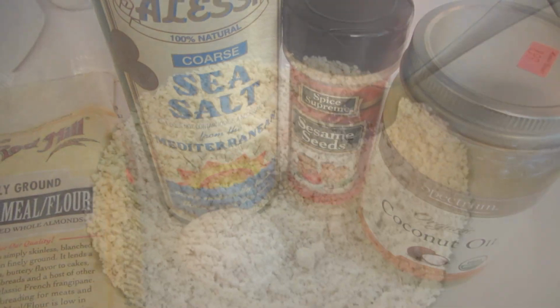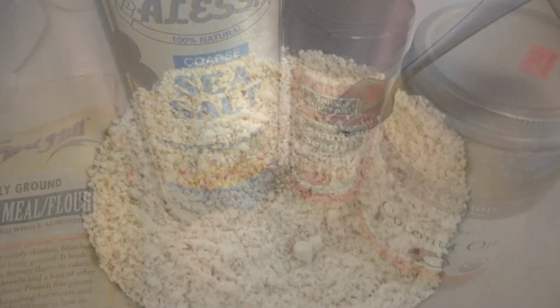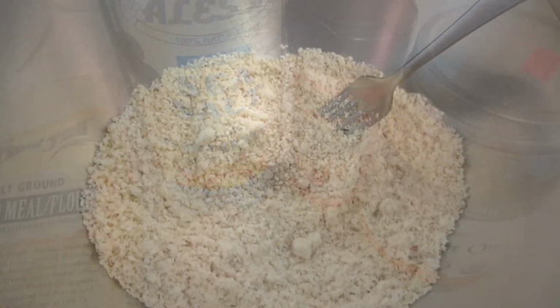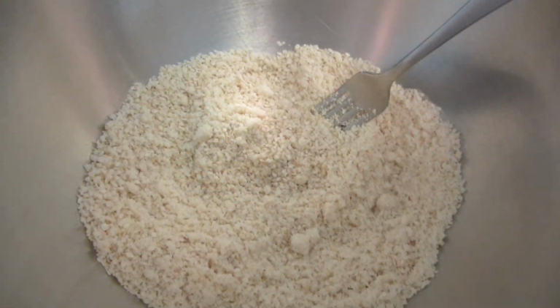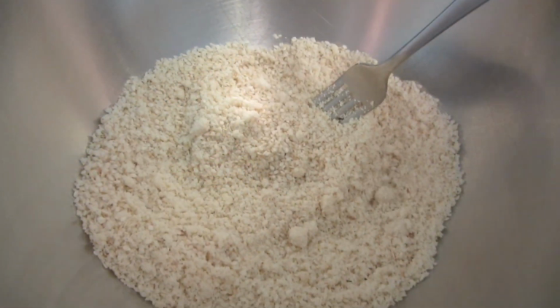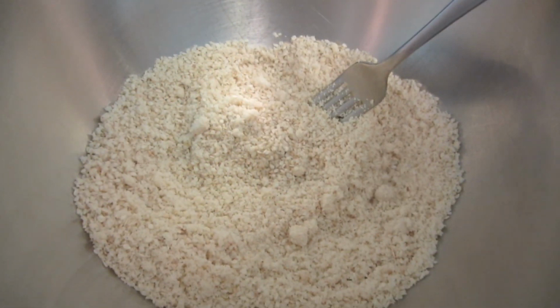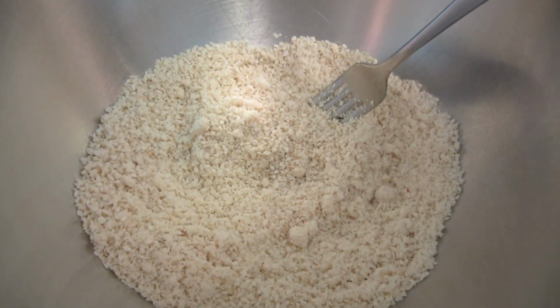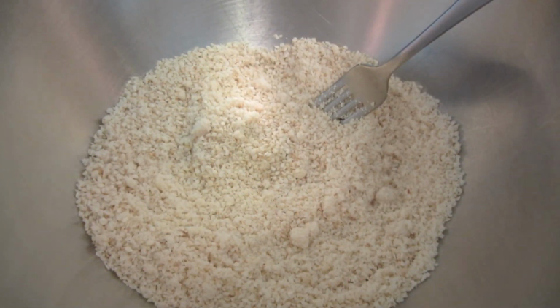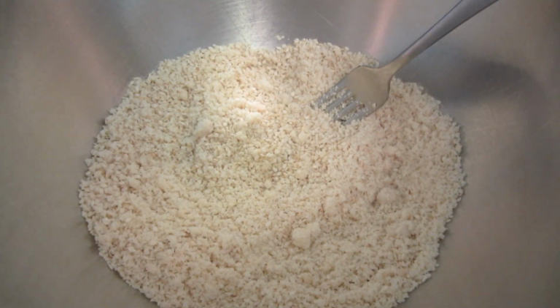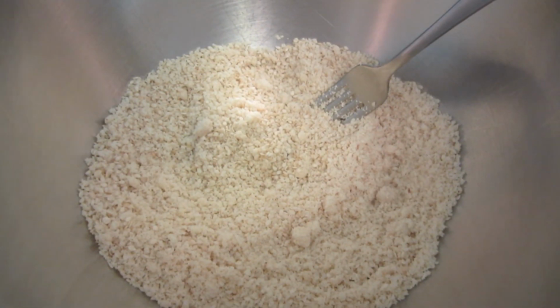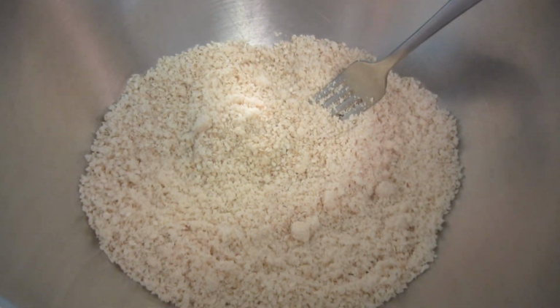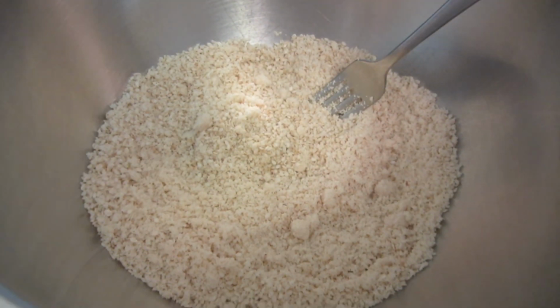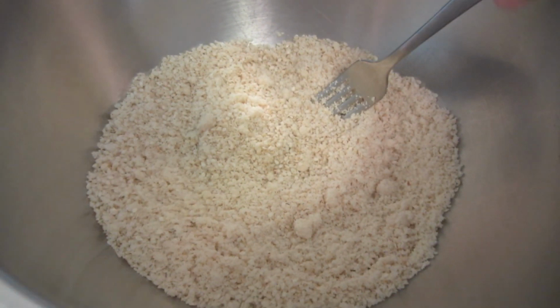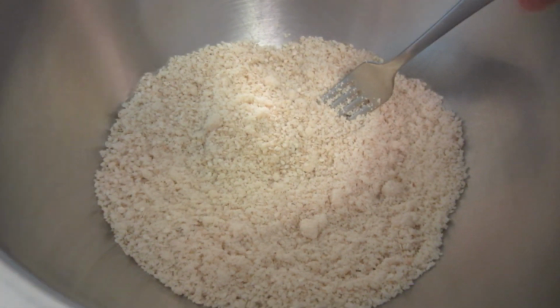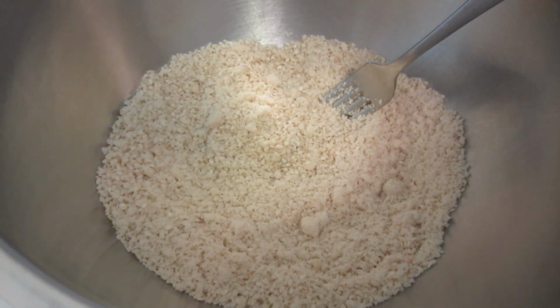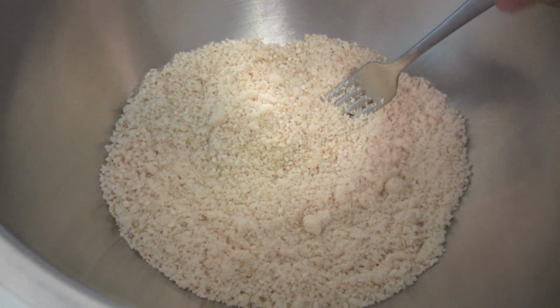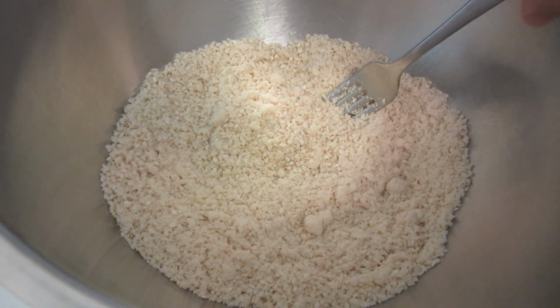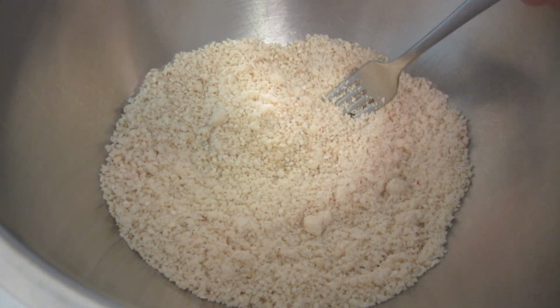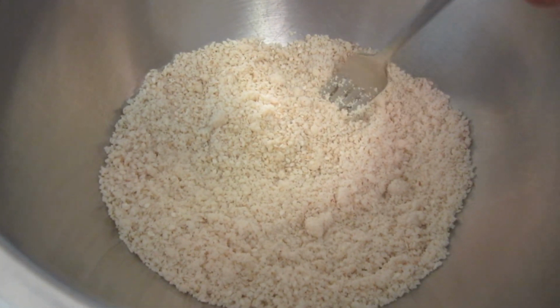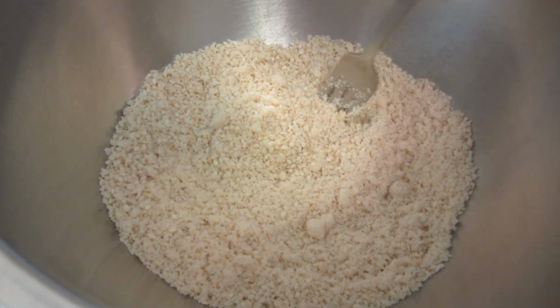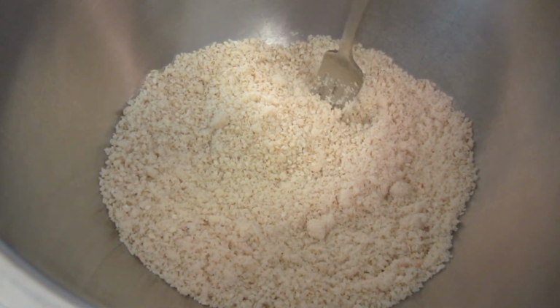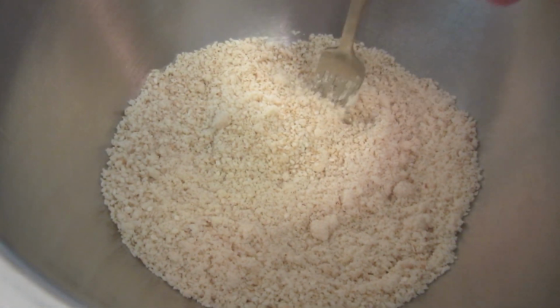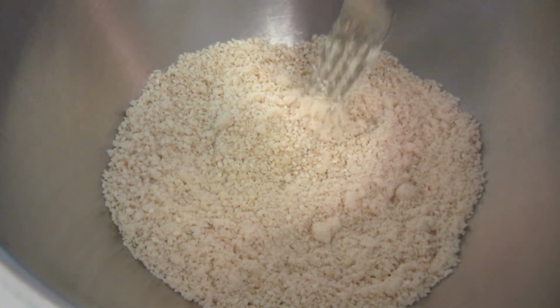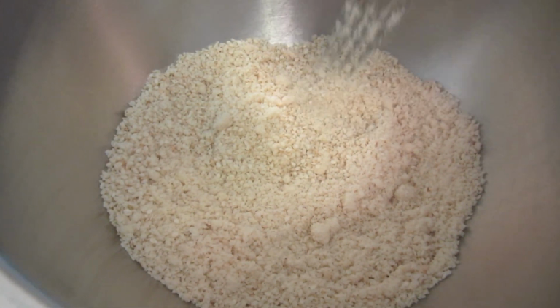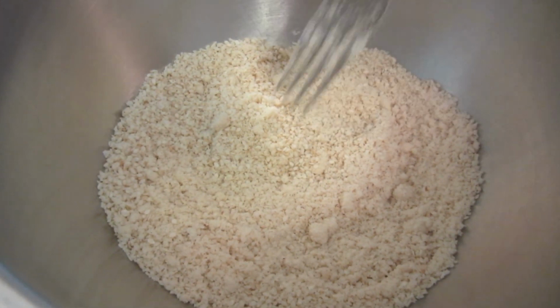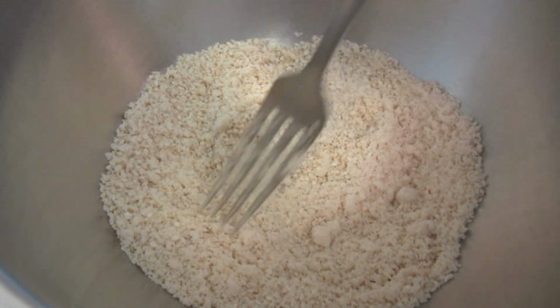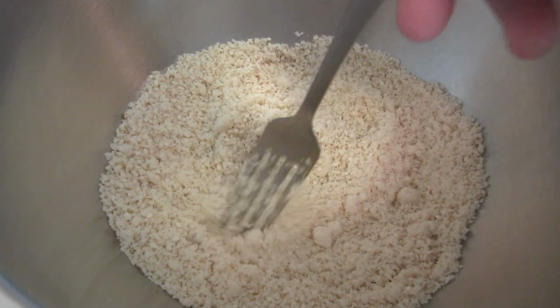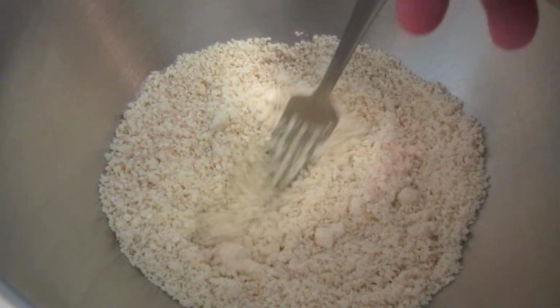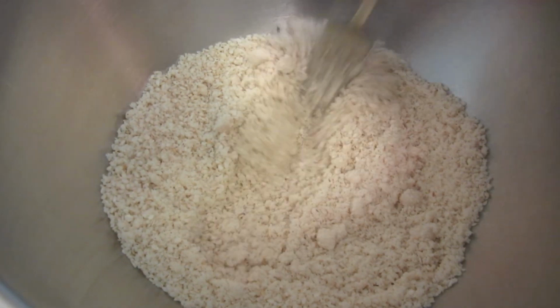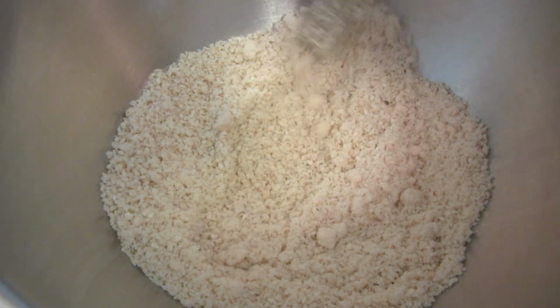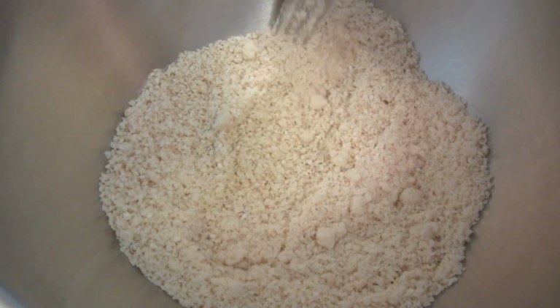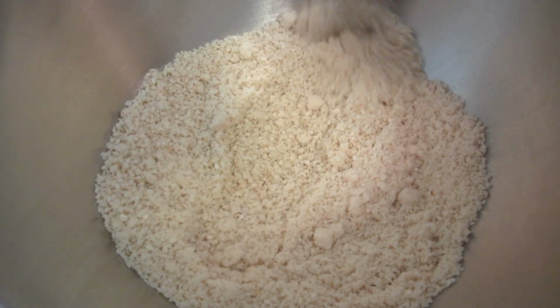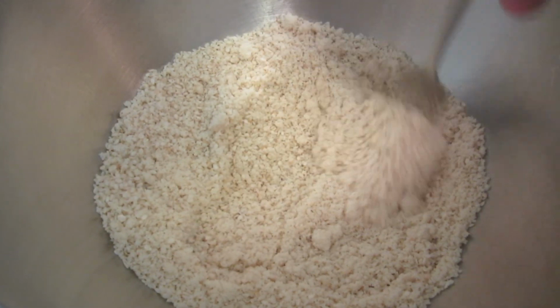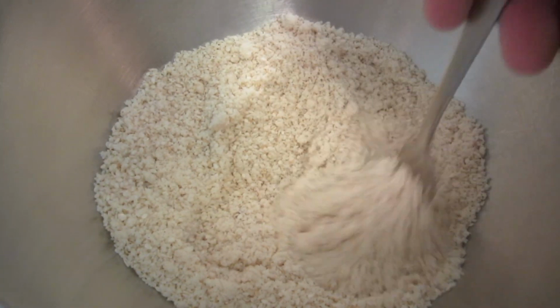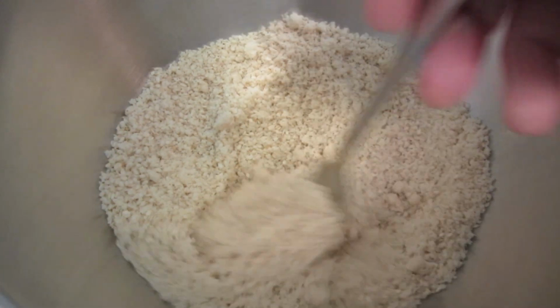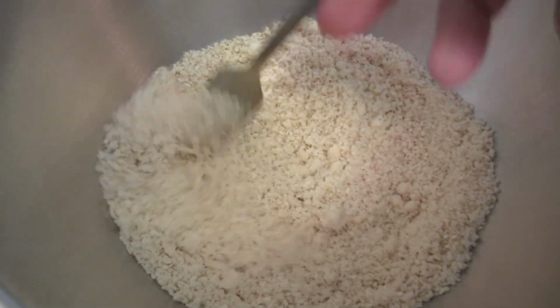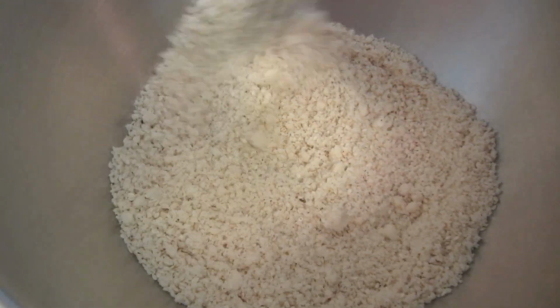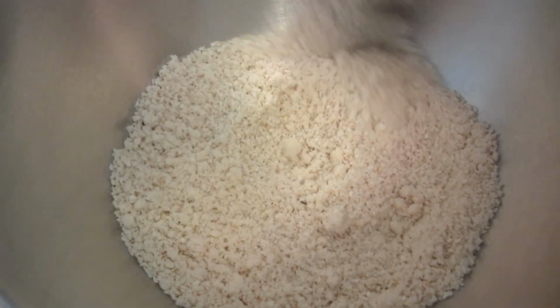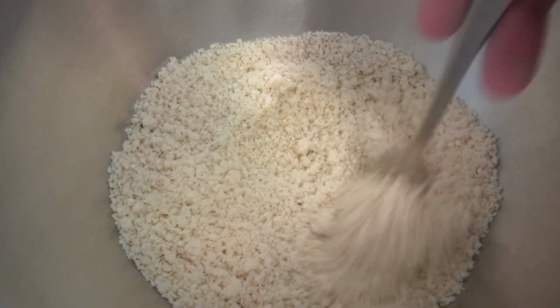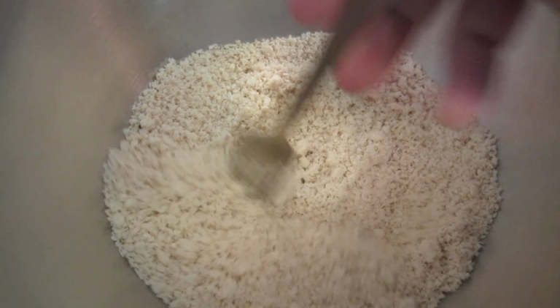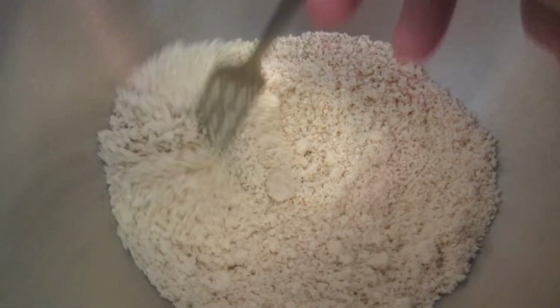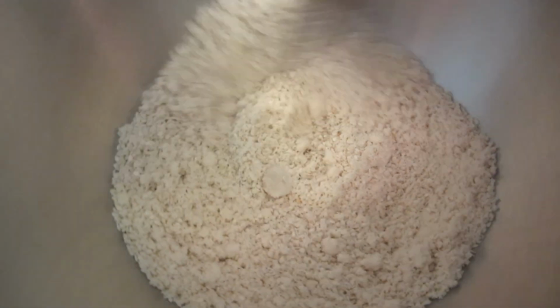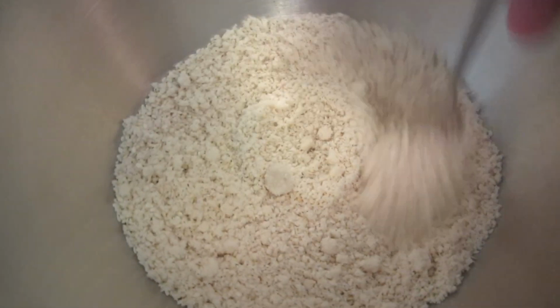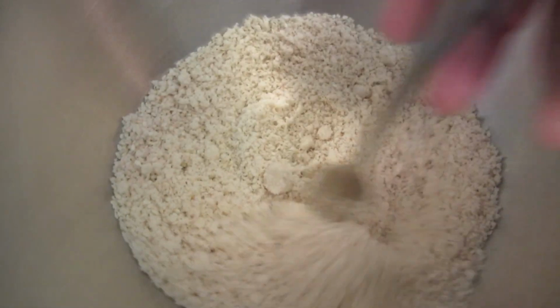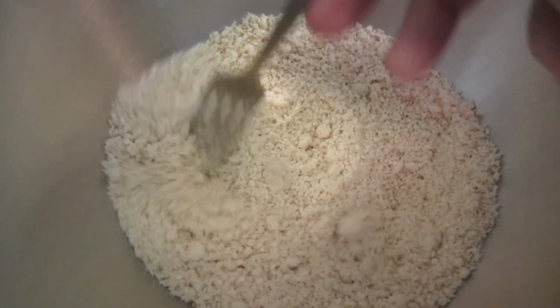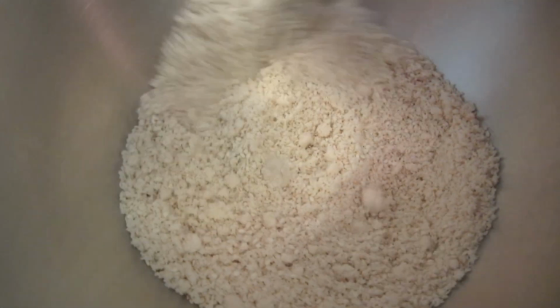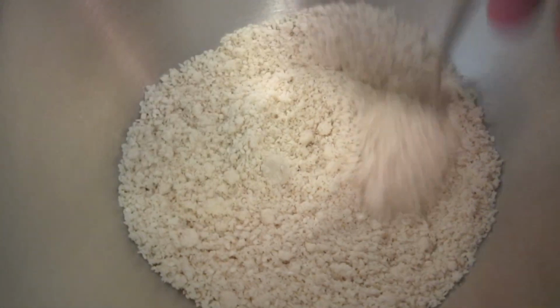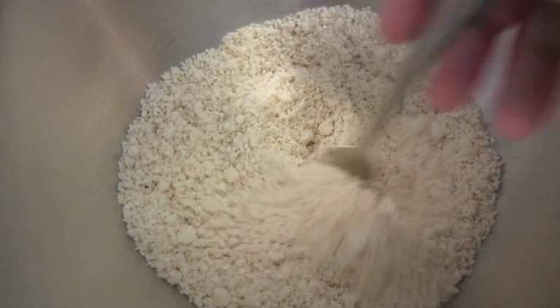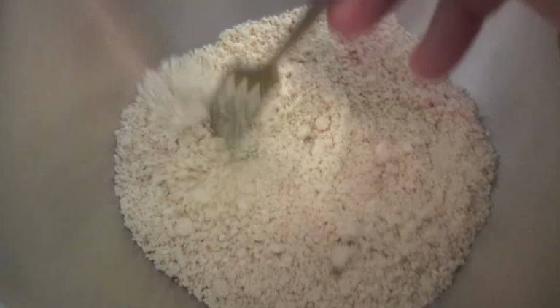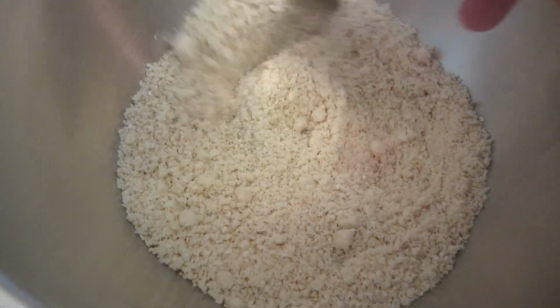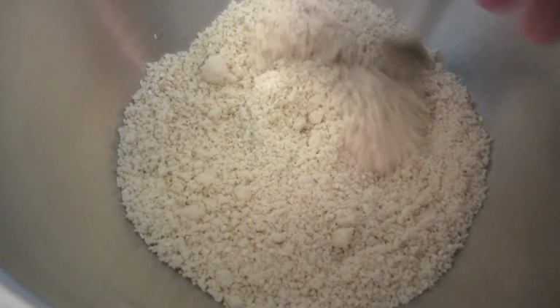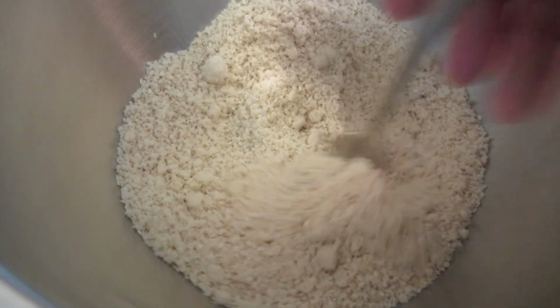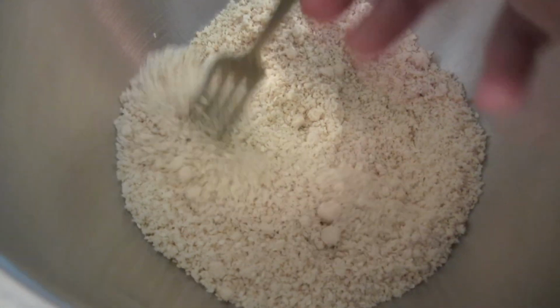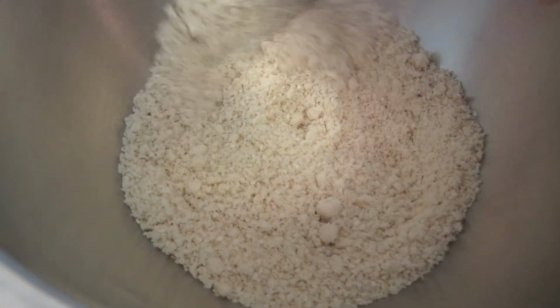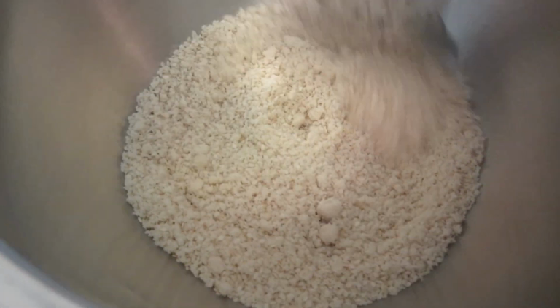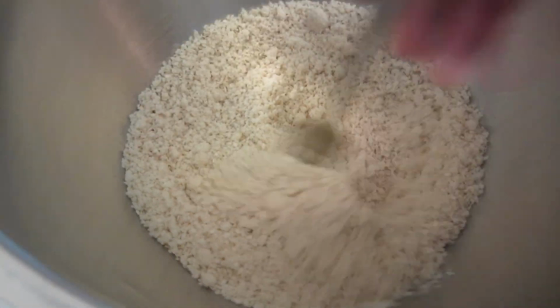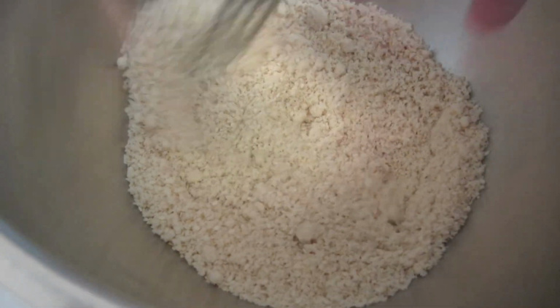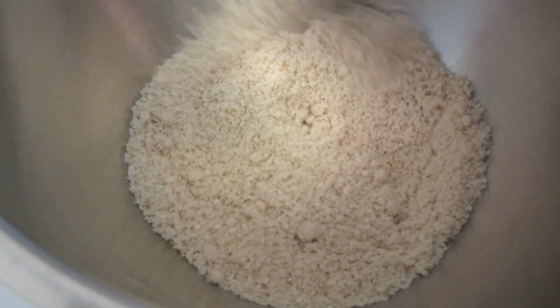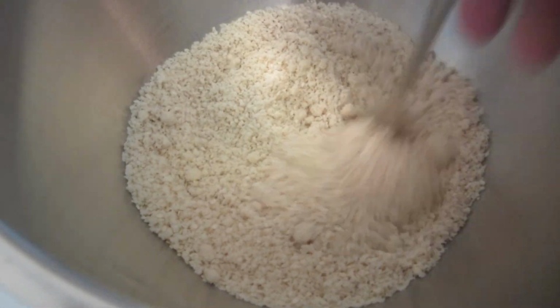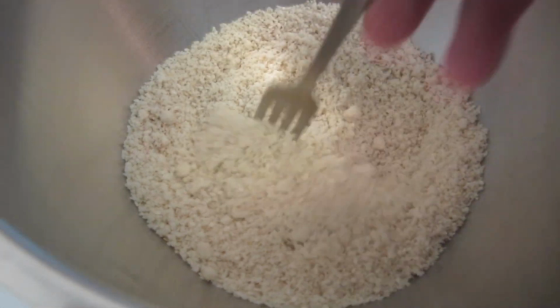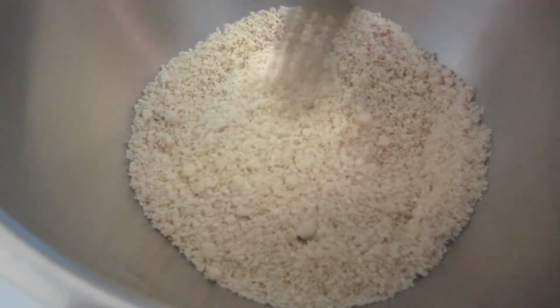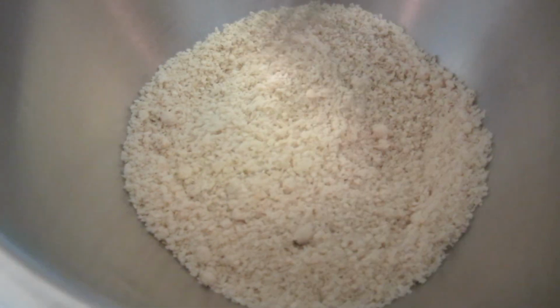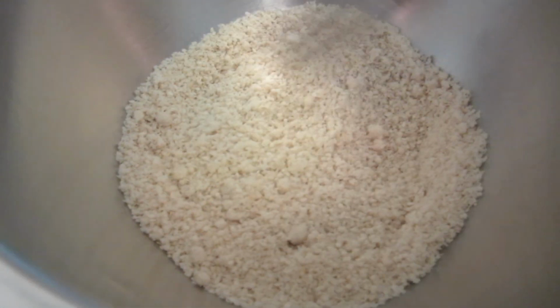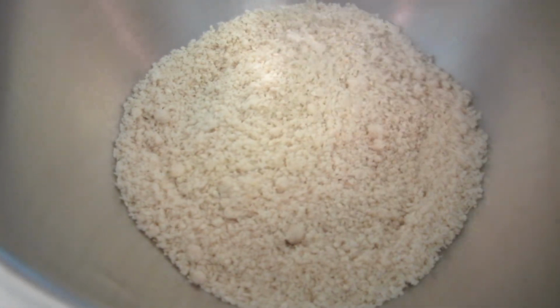I'll put the recipe down below with all the measurements. I measure the dry ingredients into a large bowl and mix them together.